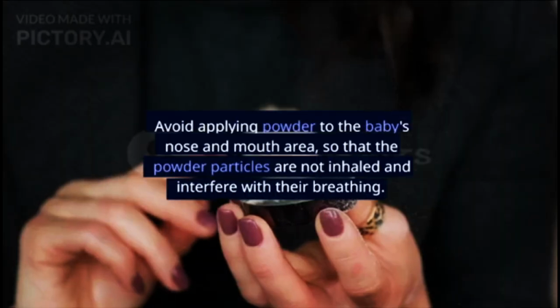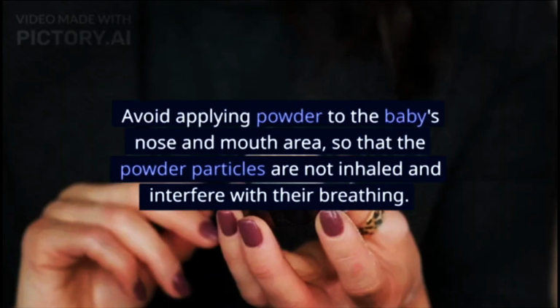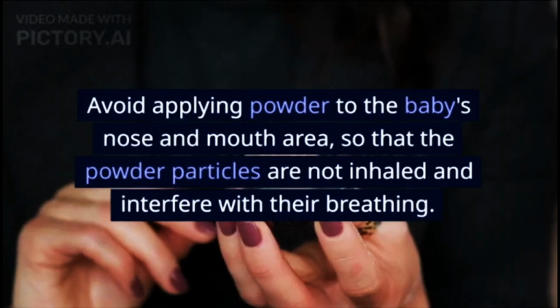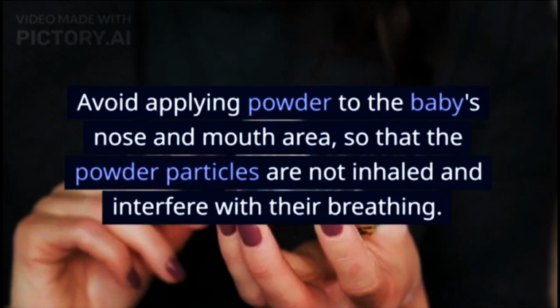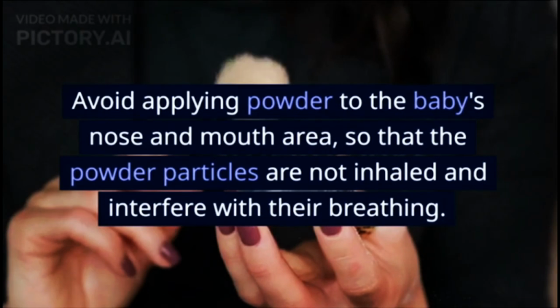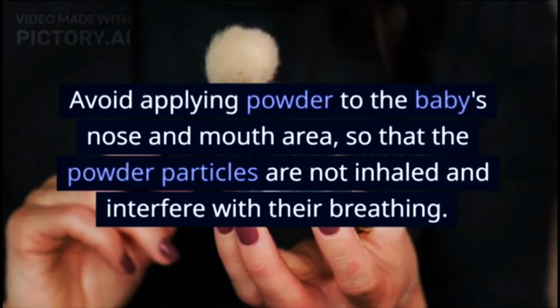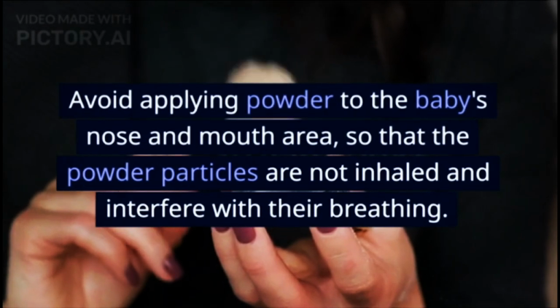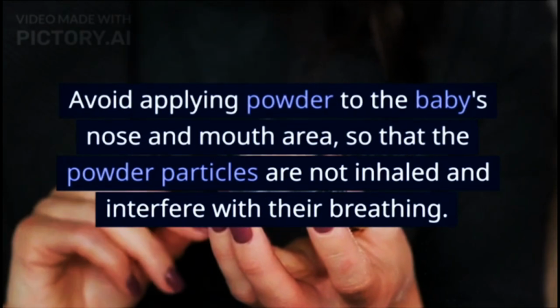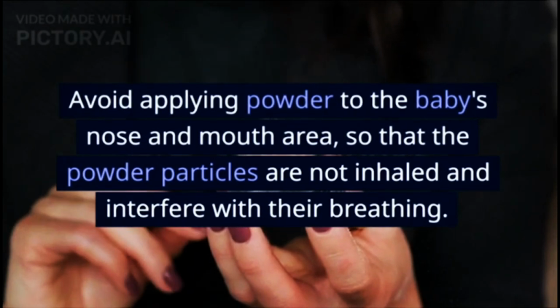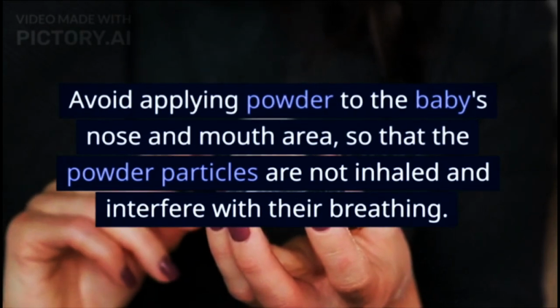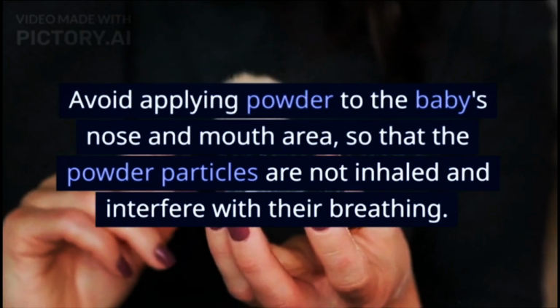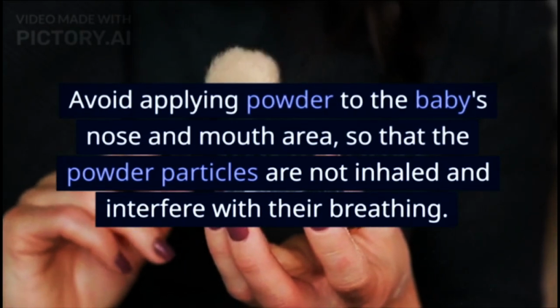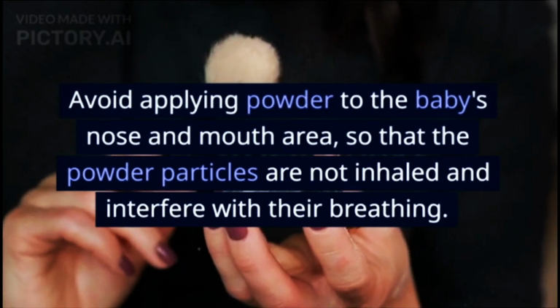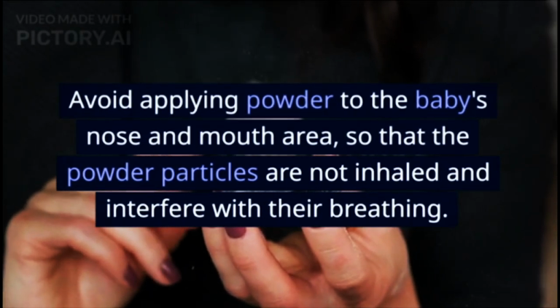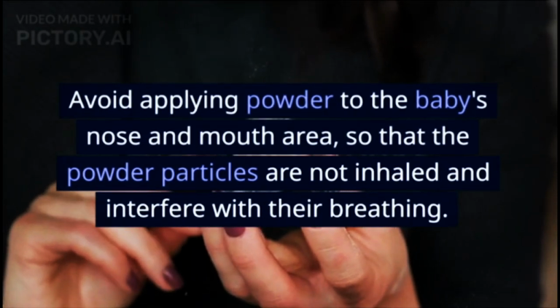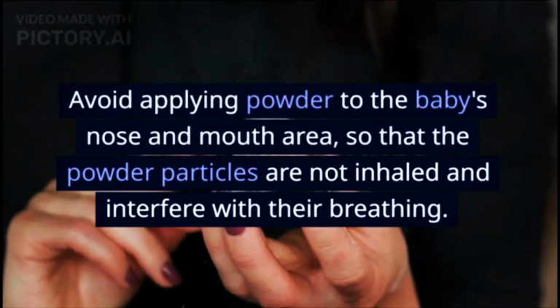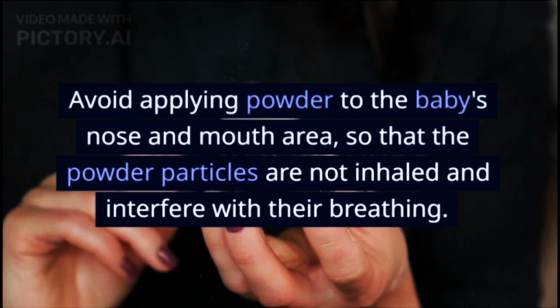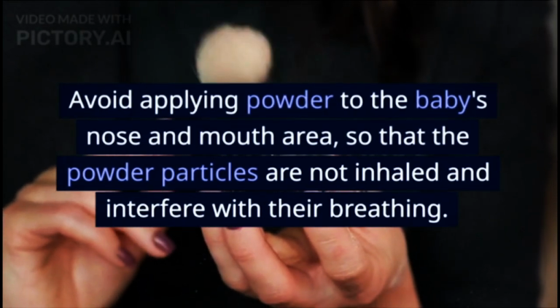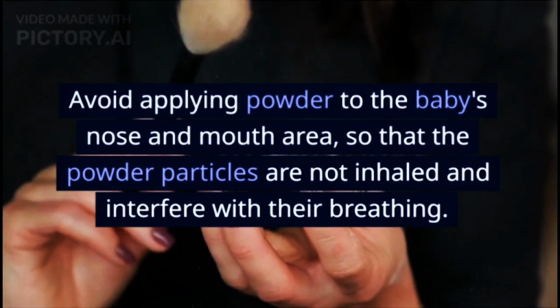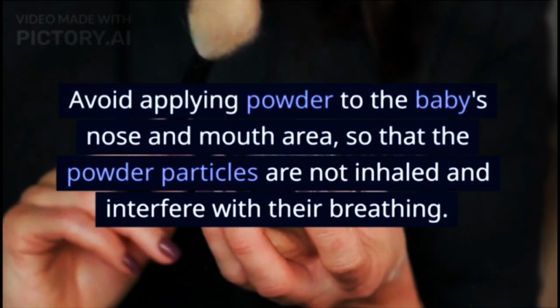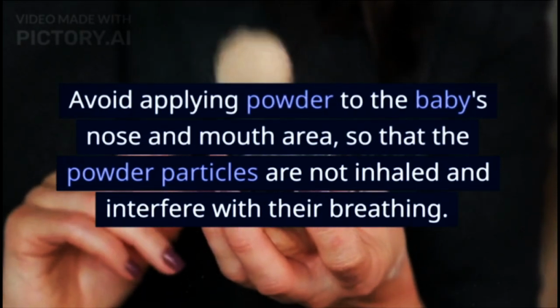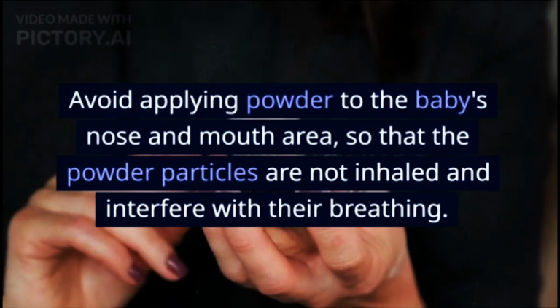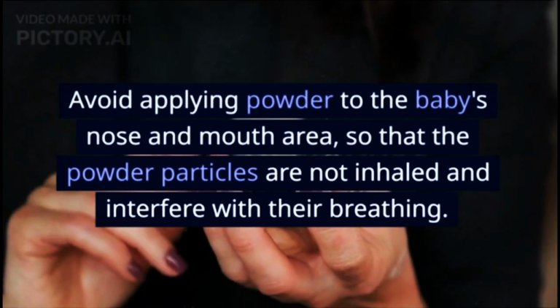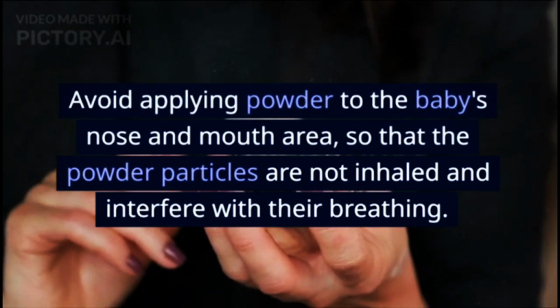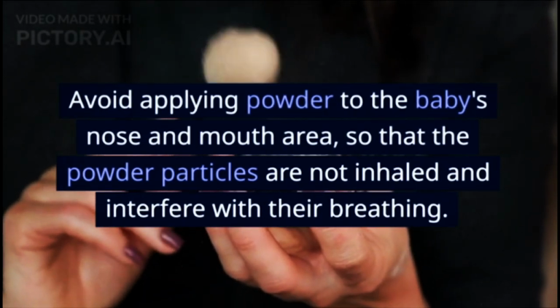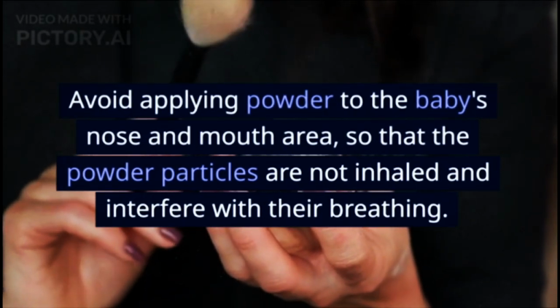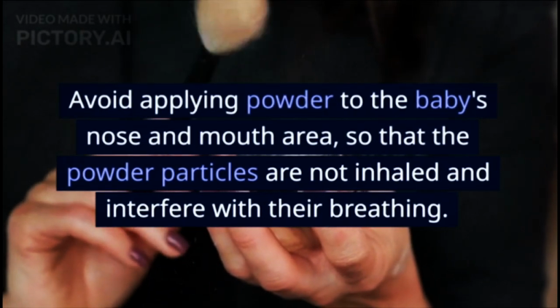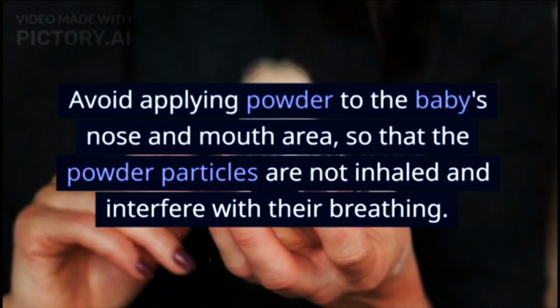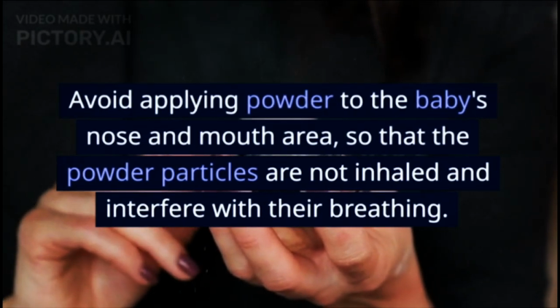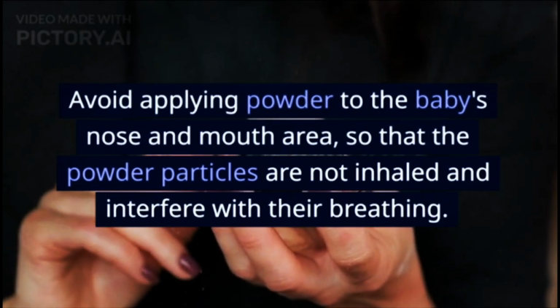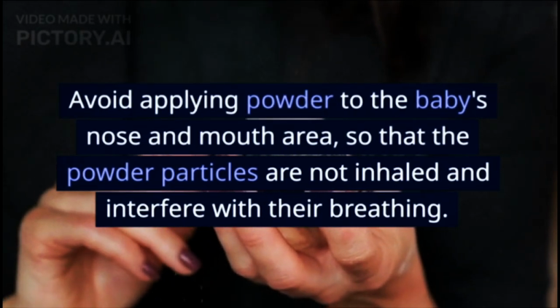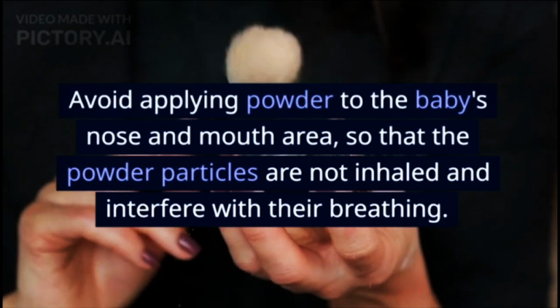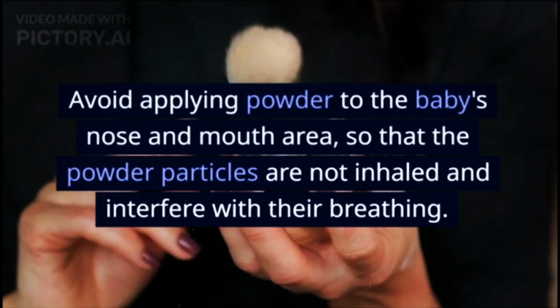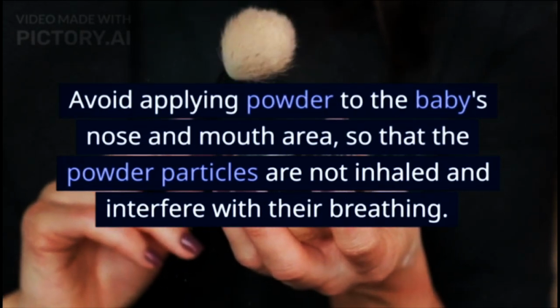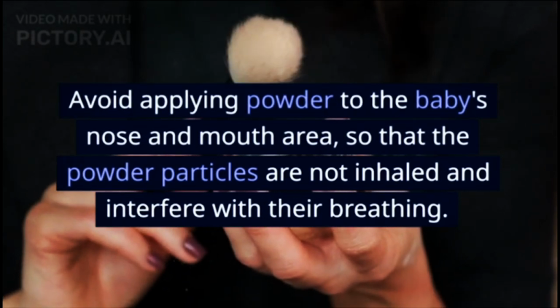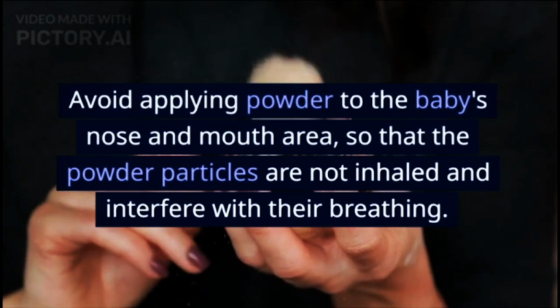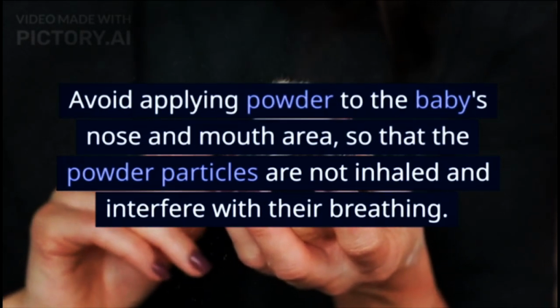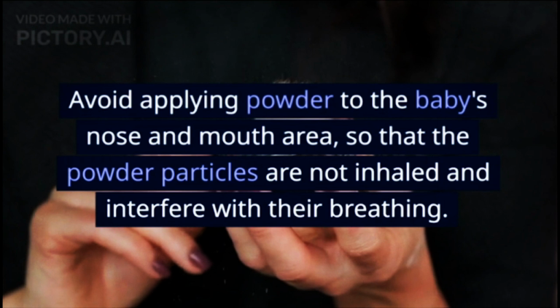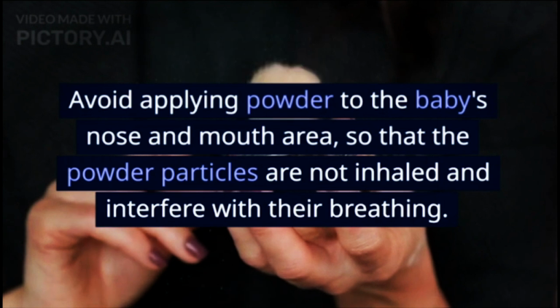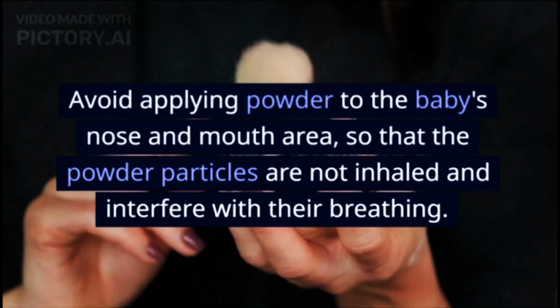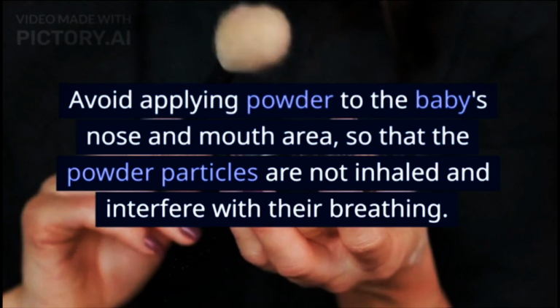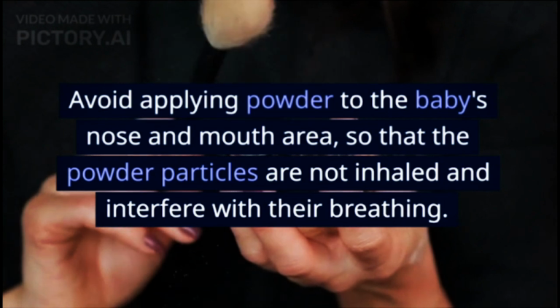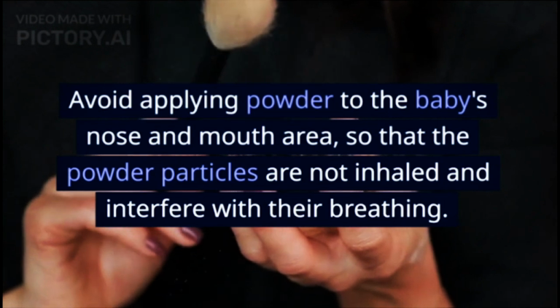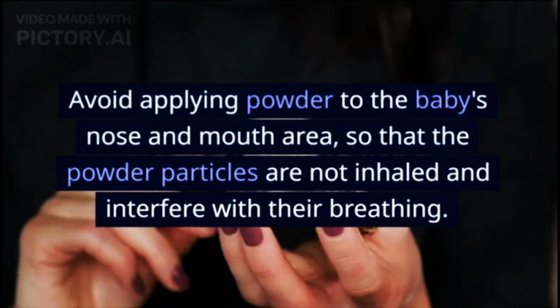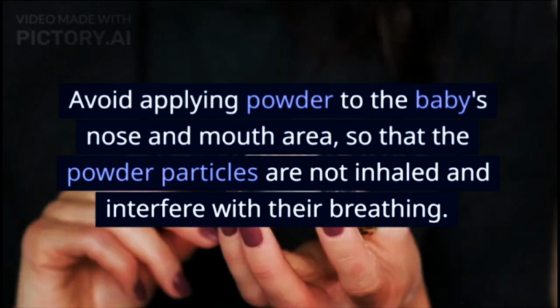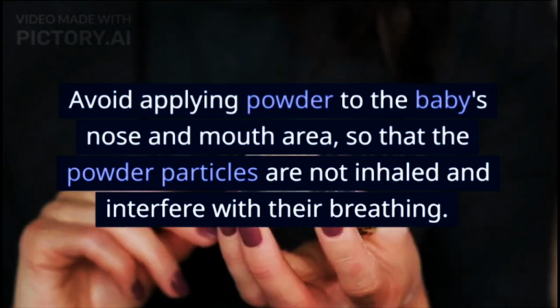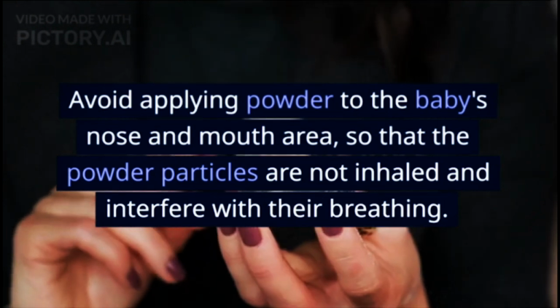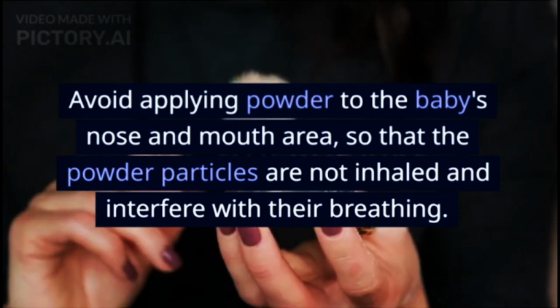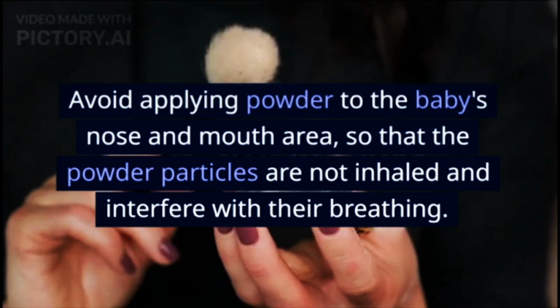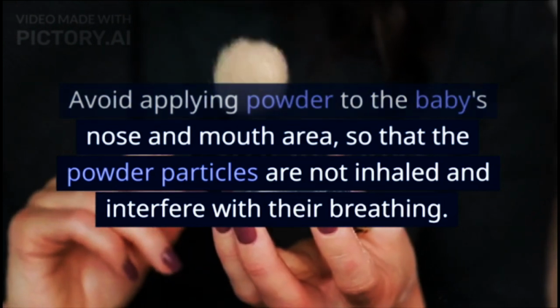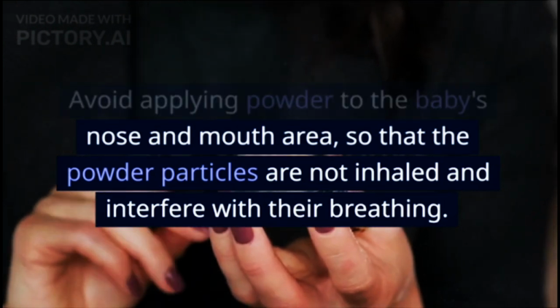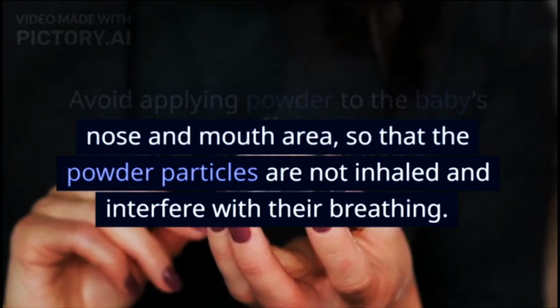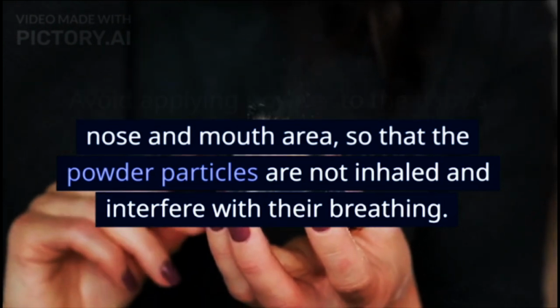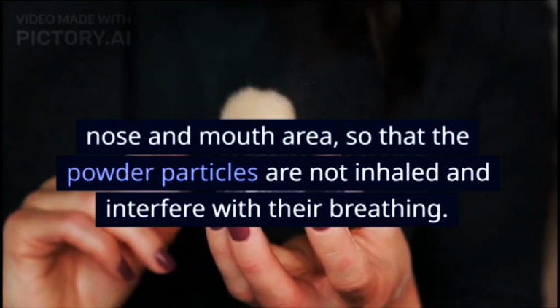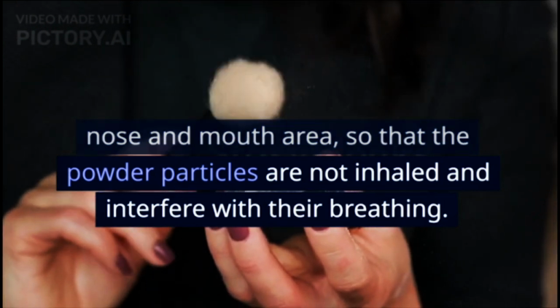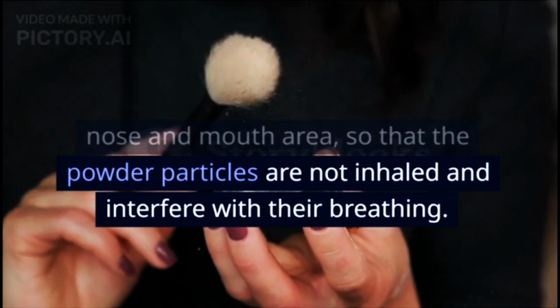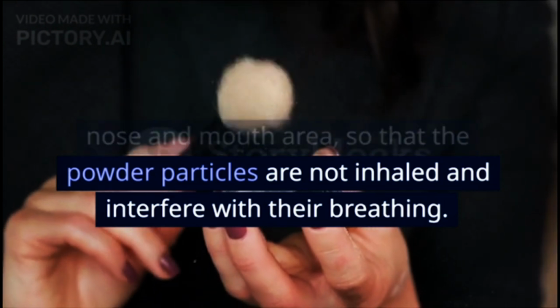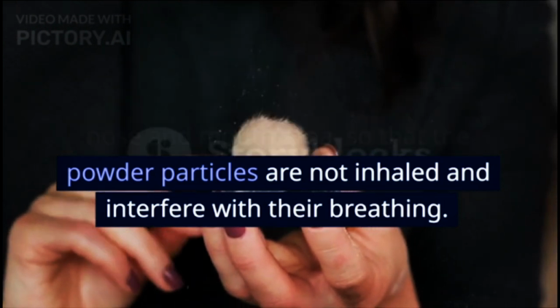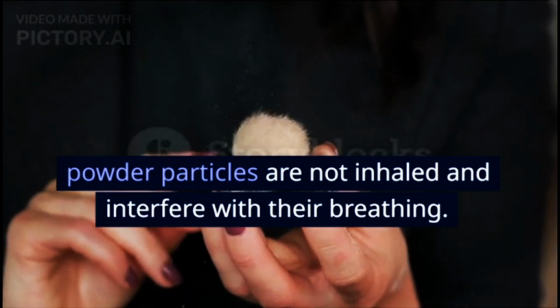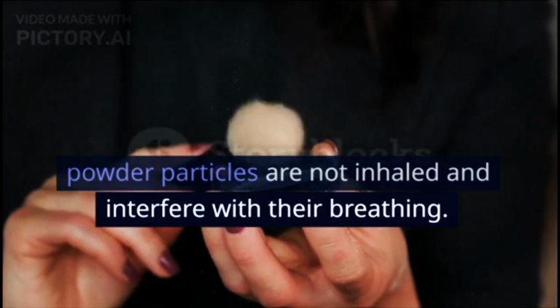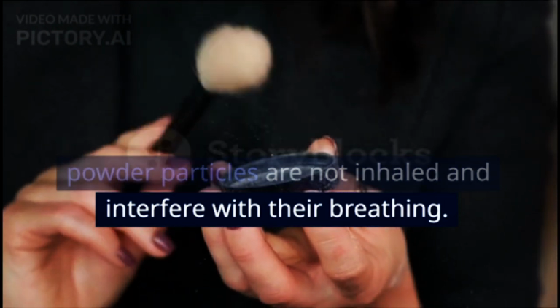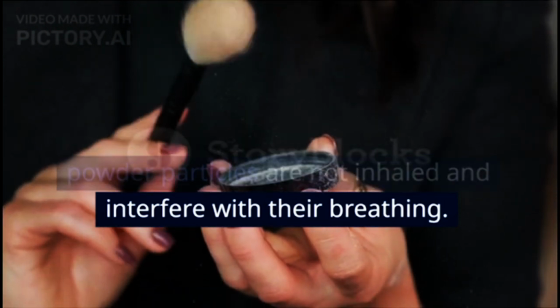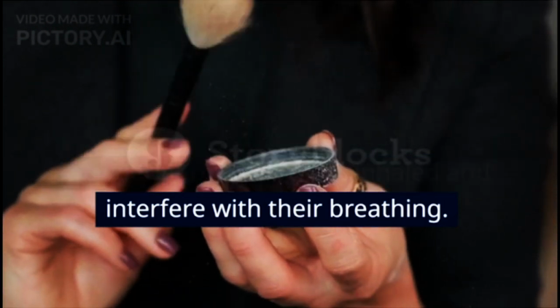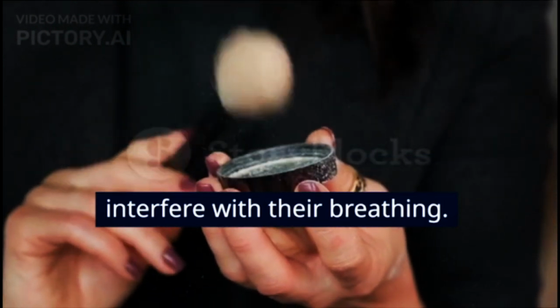Avoid applying powder to the baby's nose and mouth area, so that the powder particles are not inhaled and do not interfere with their breathing.